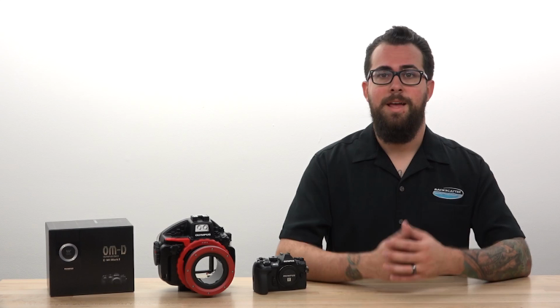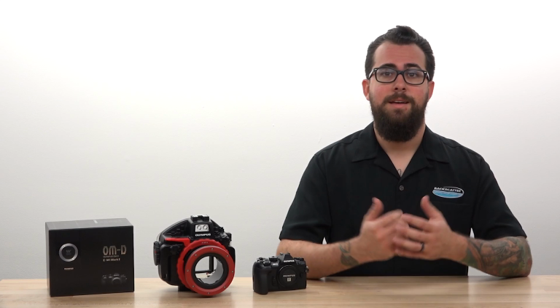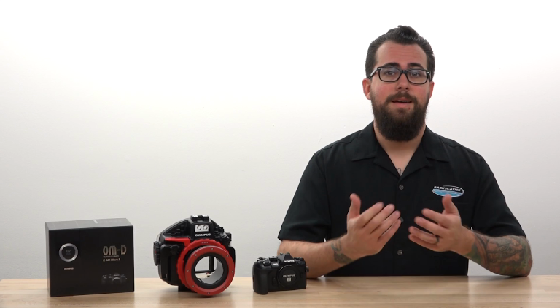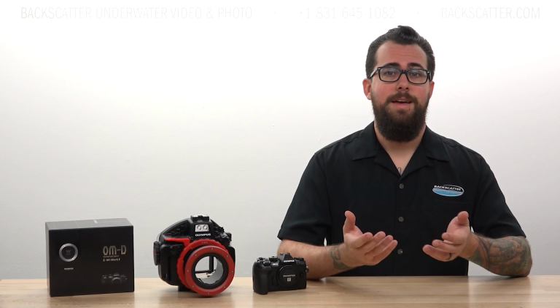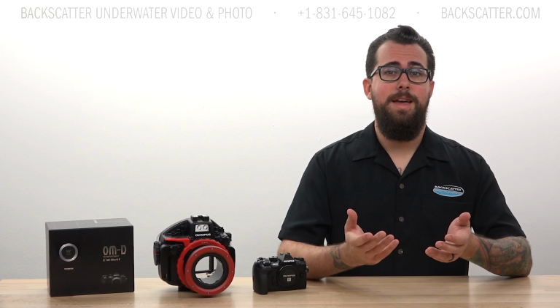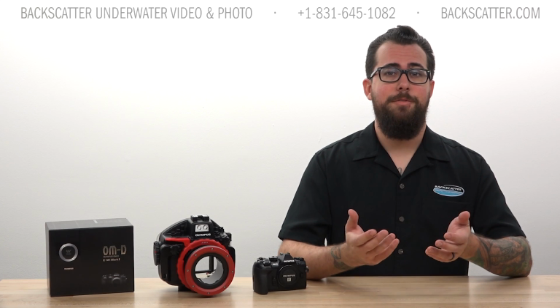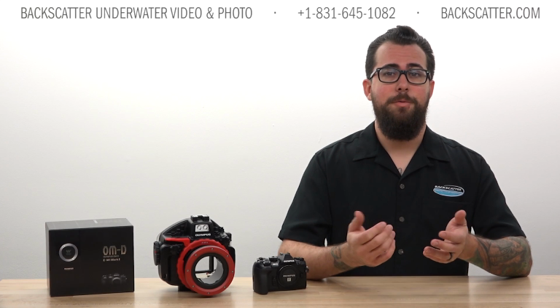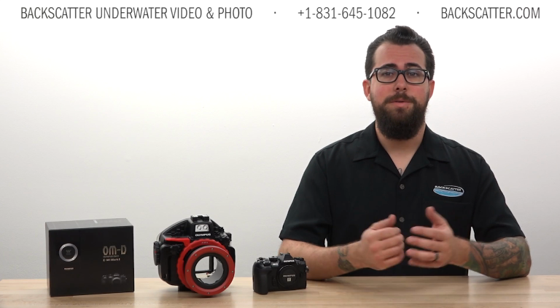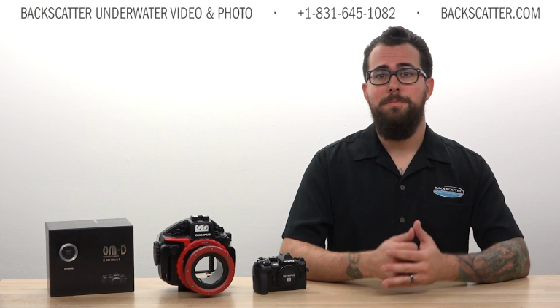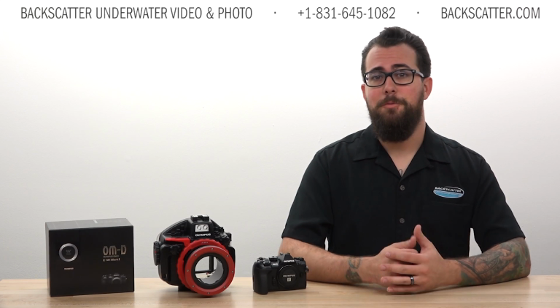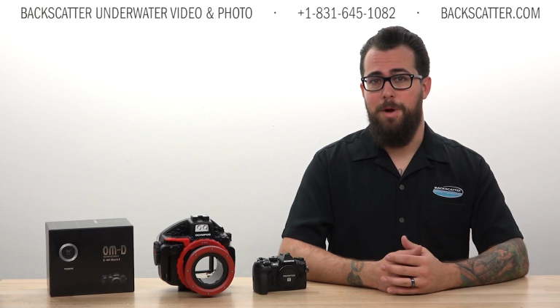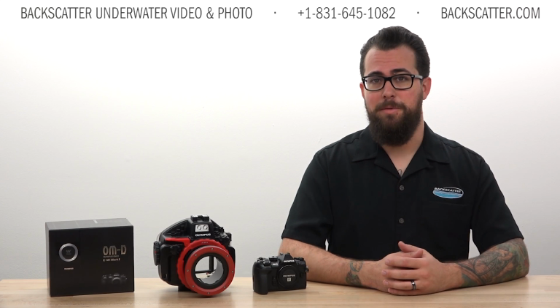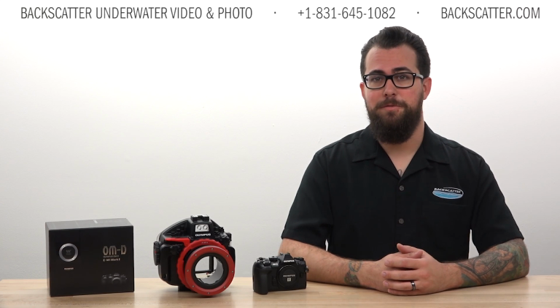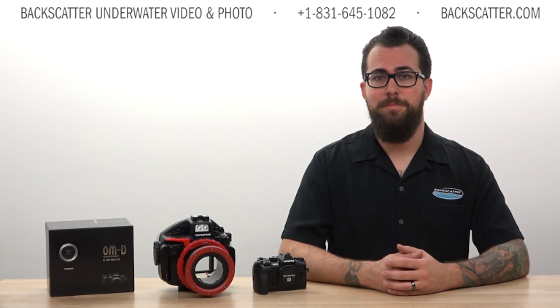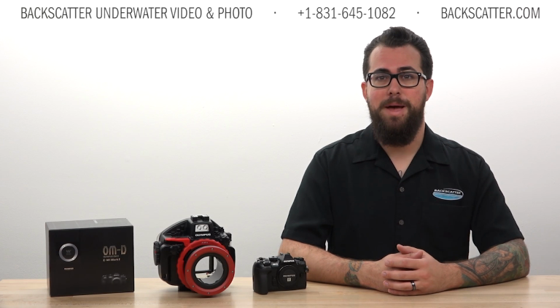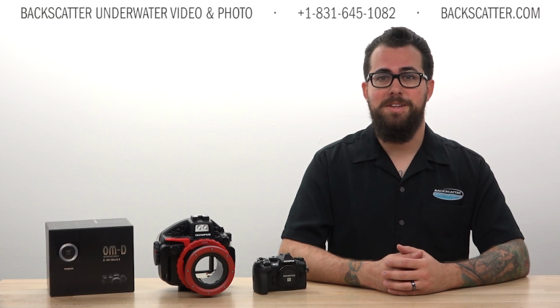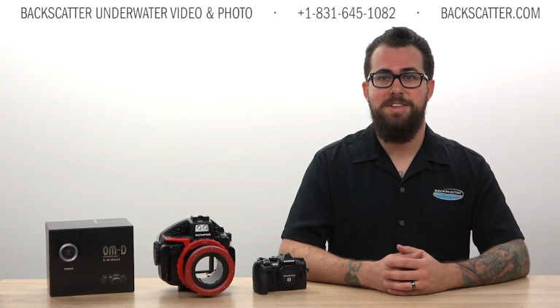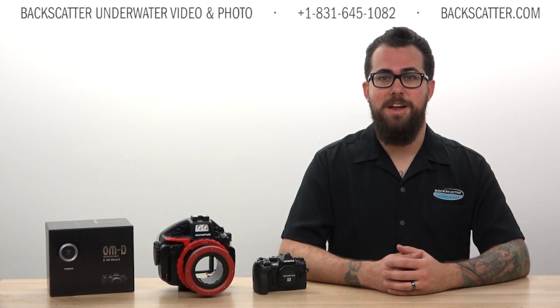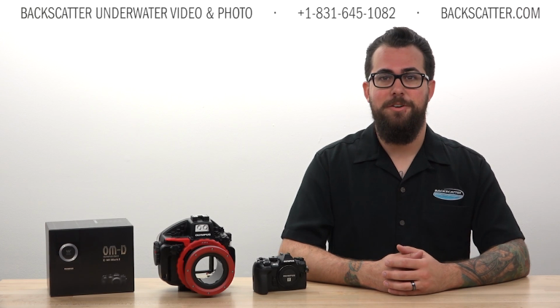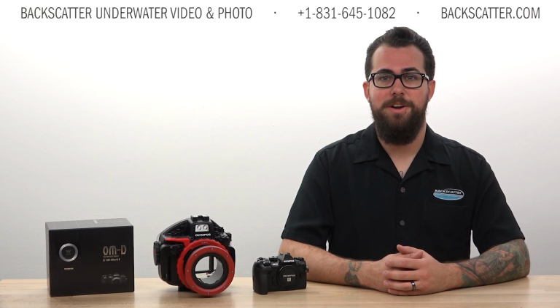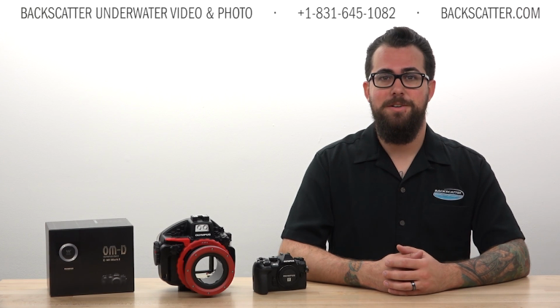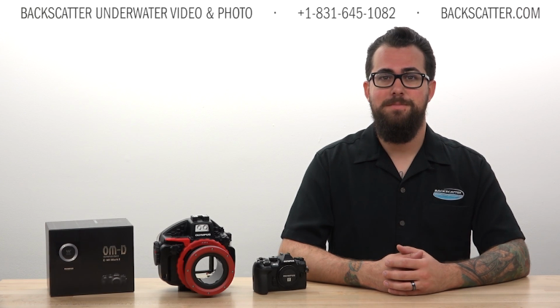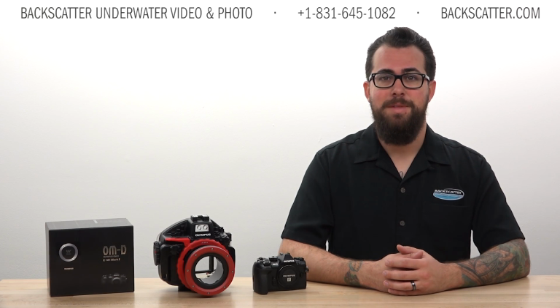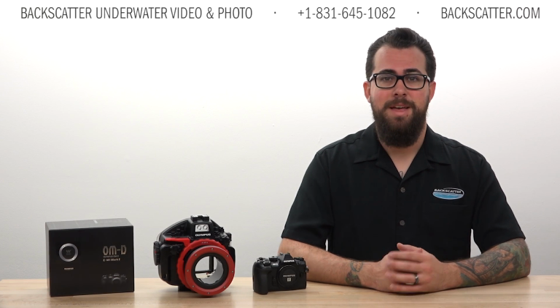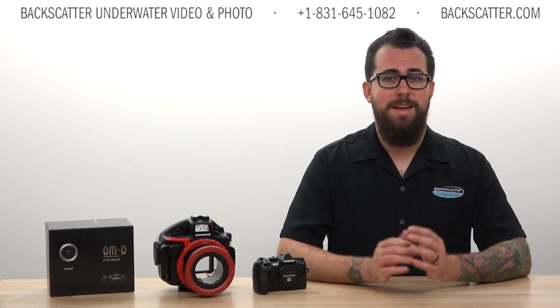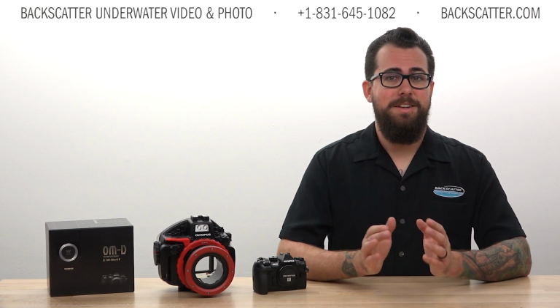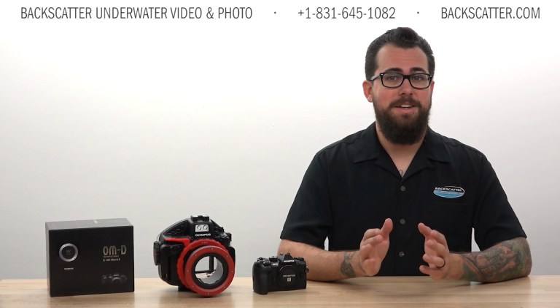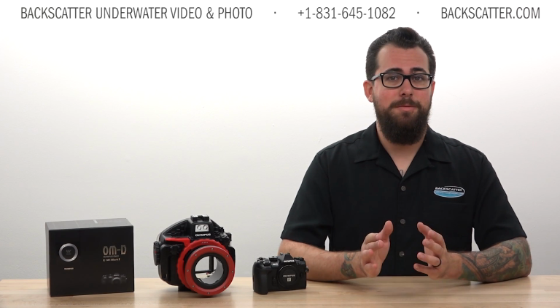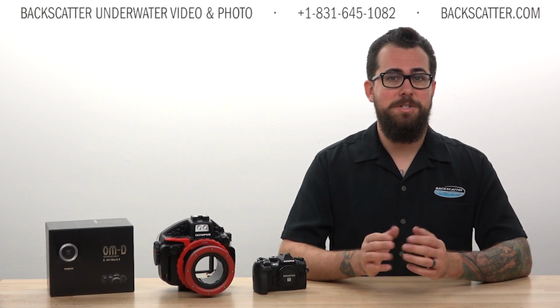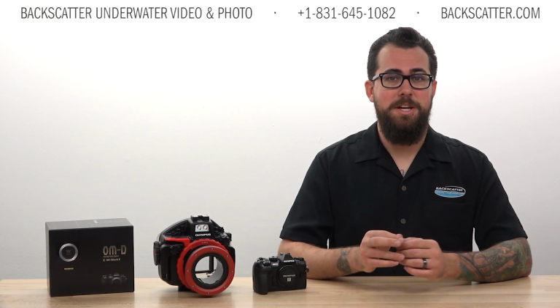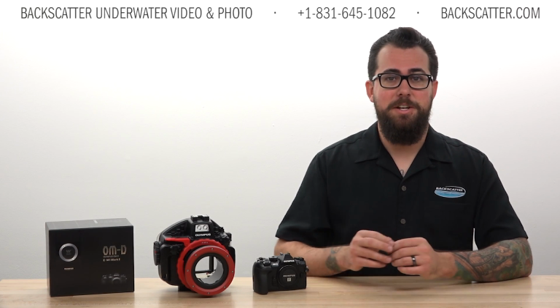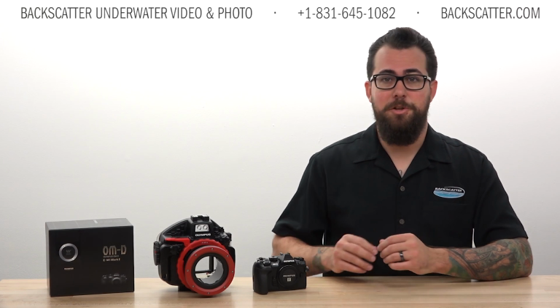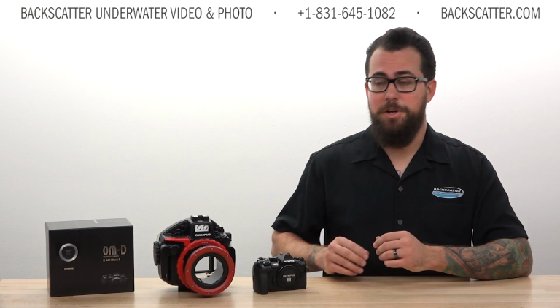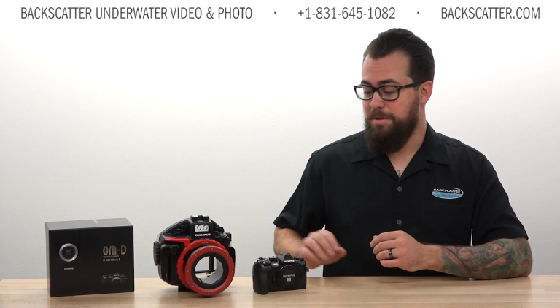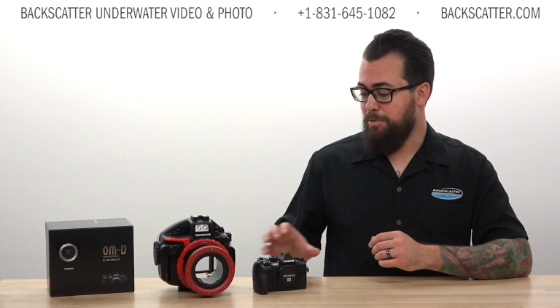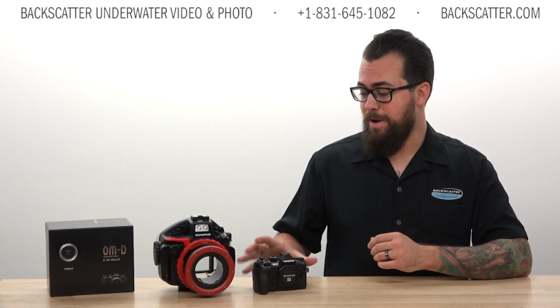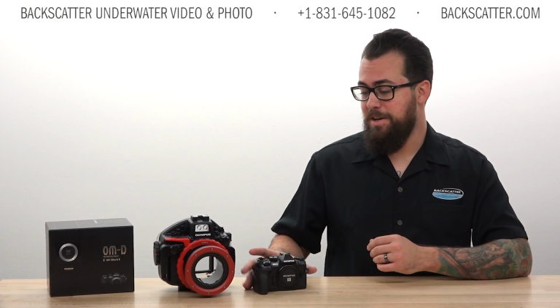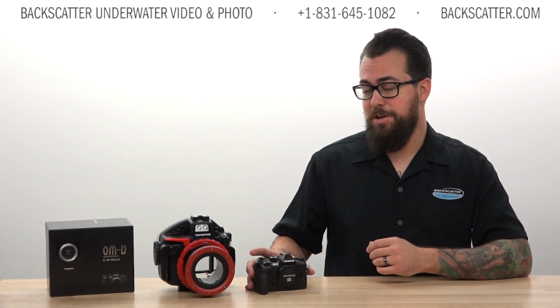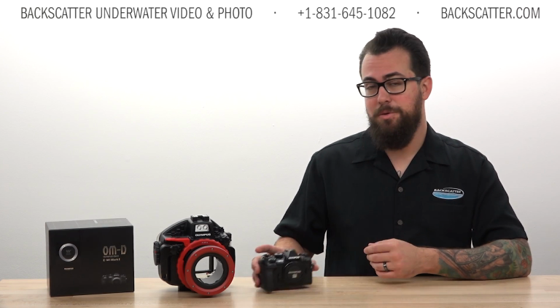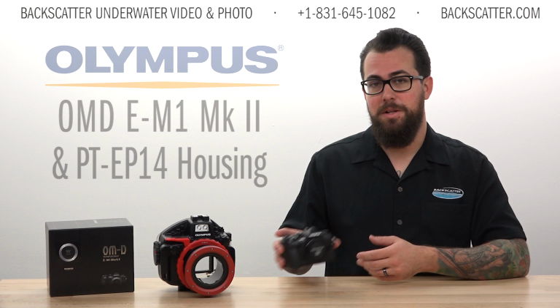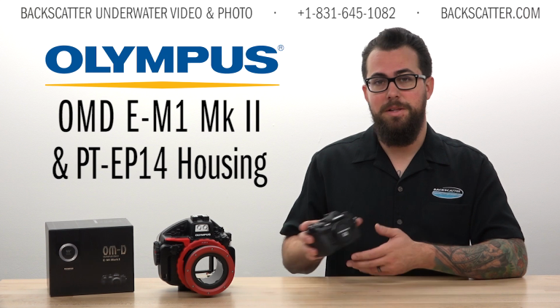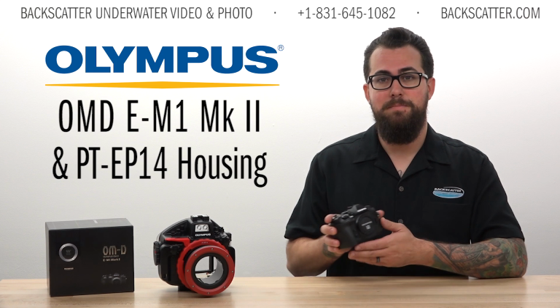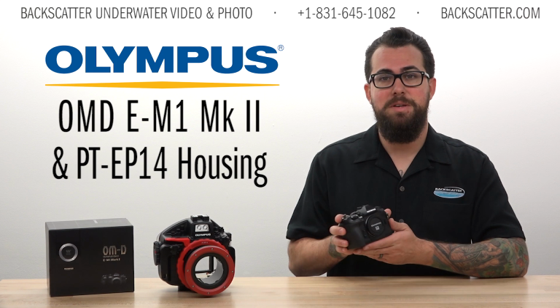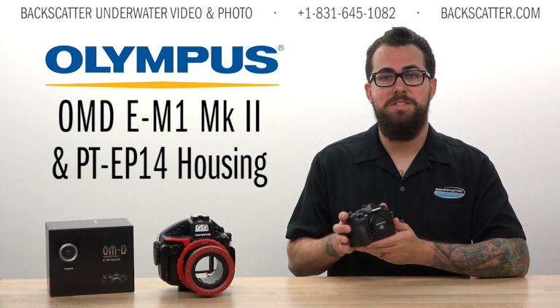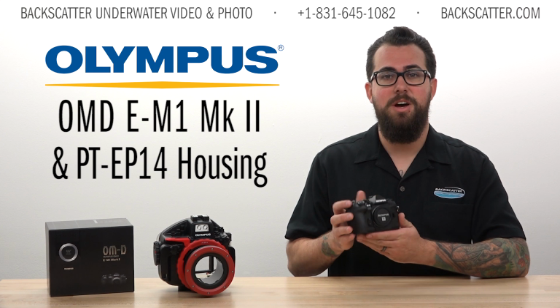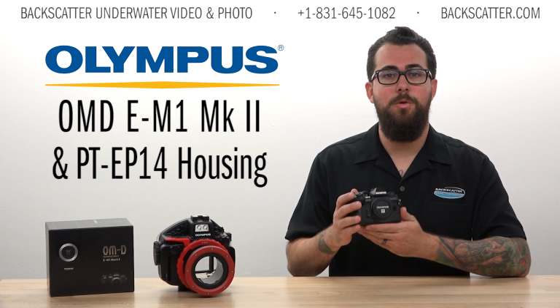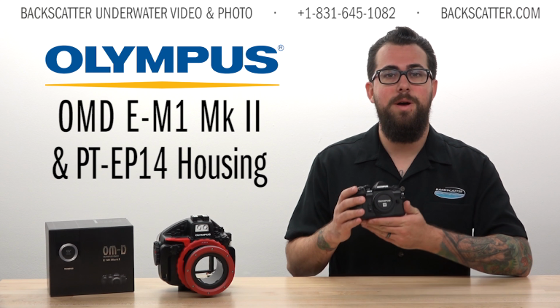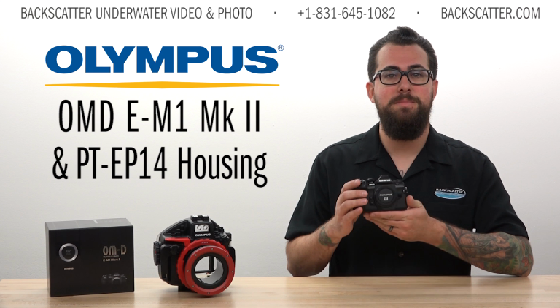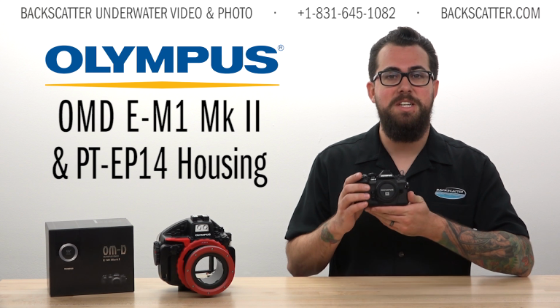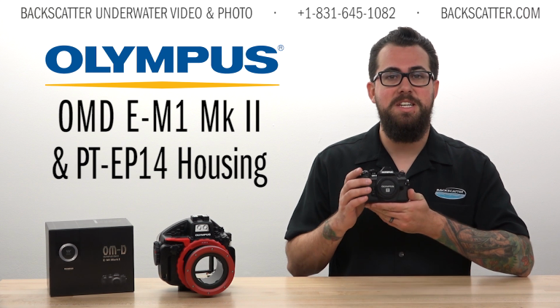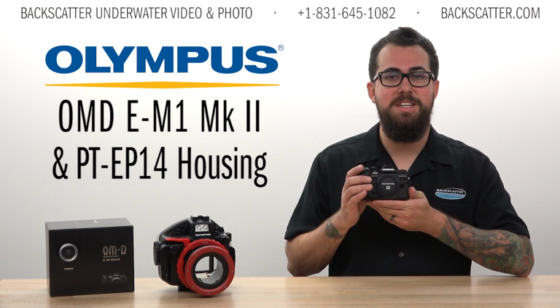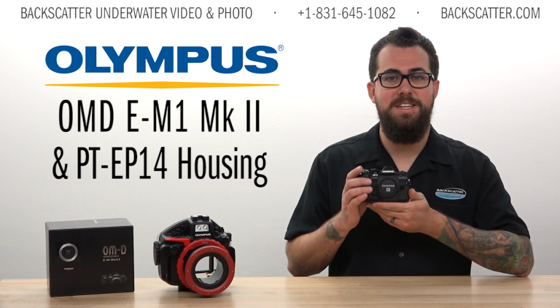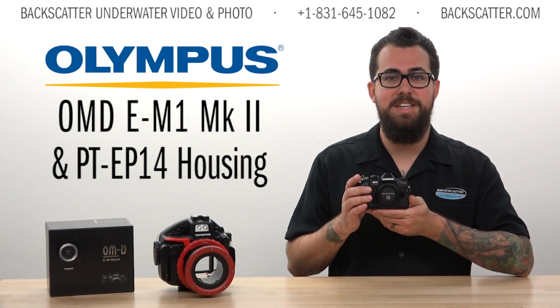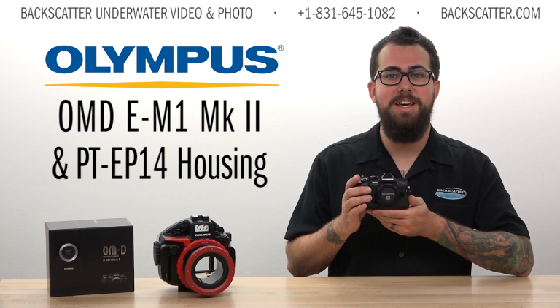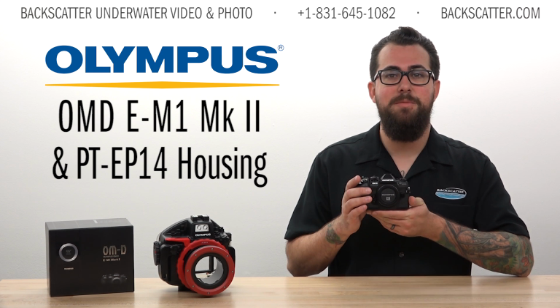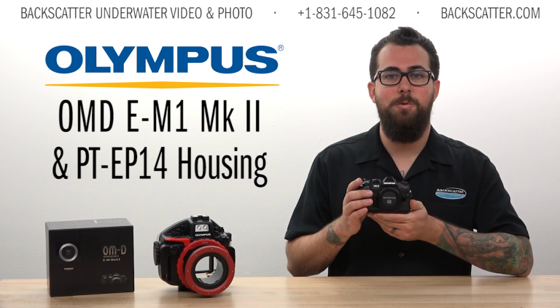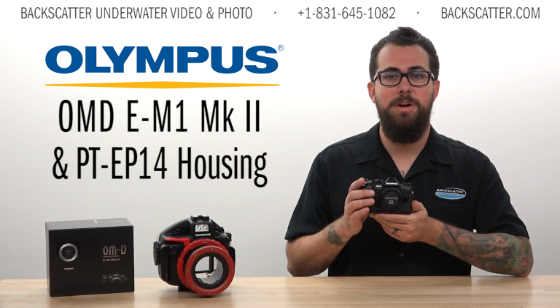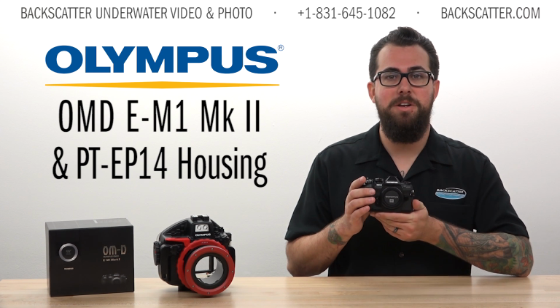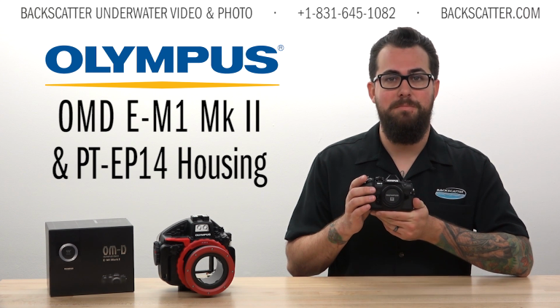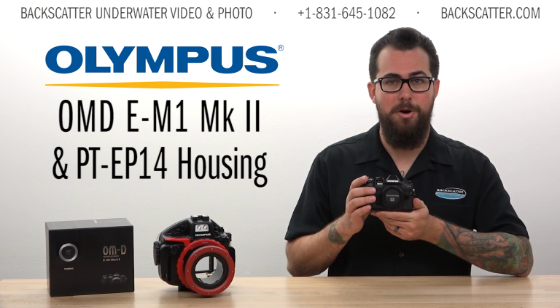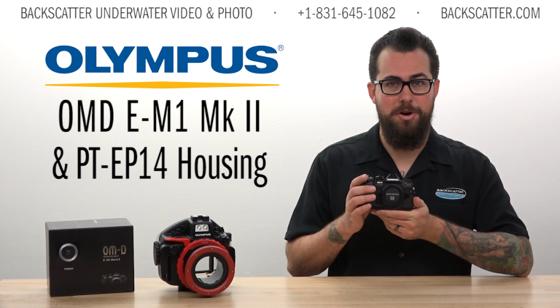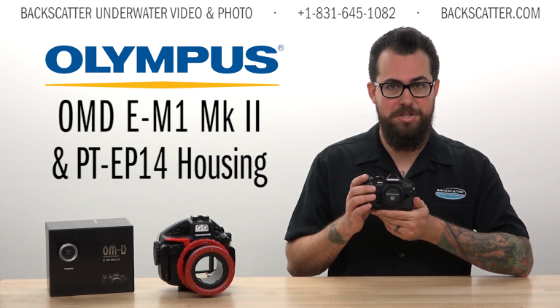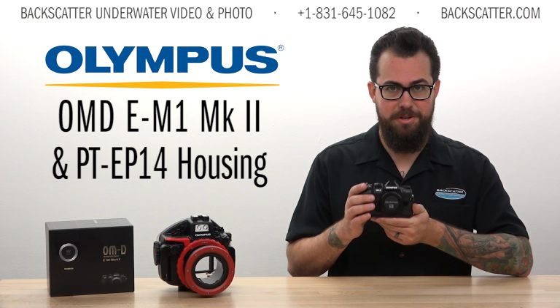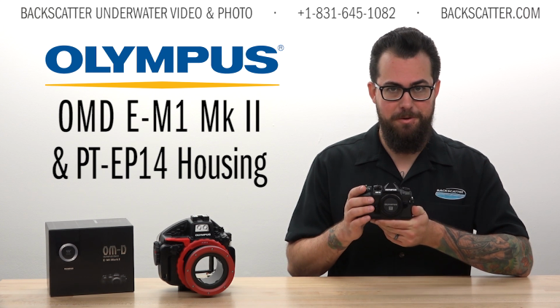Hey everyone, Robin from Backscatter here. Today we're taking a look at the brand new Olympus OM-D E-M1 Mark II.